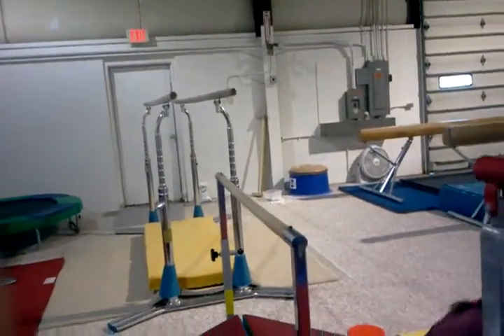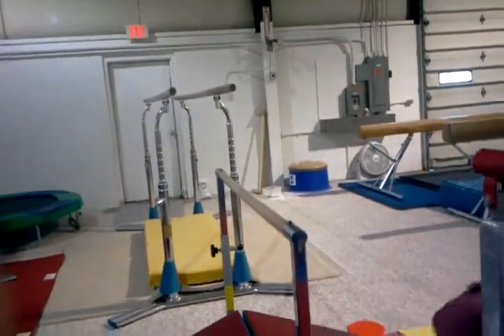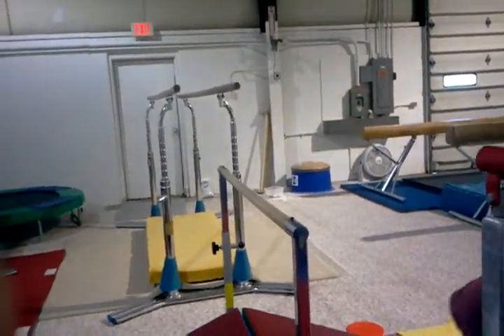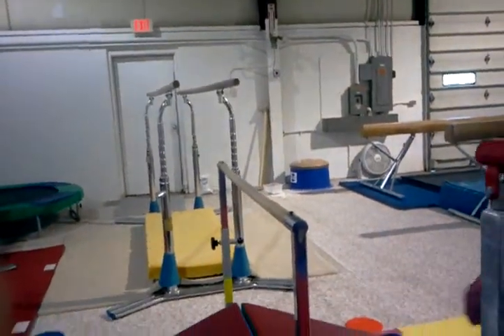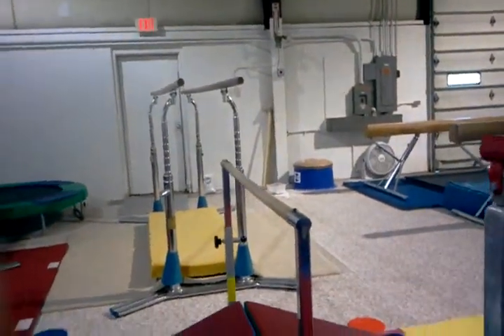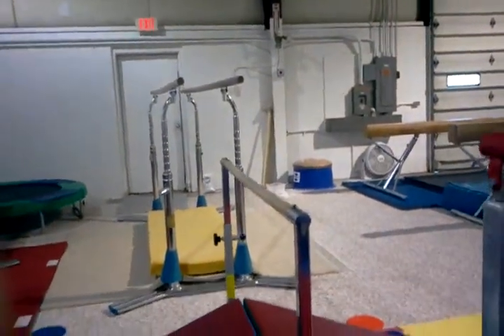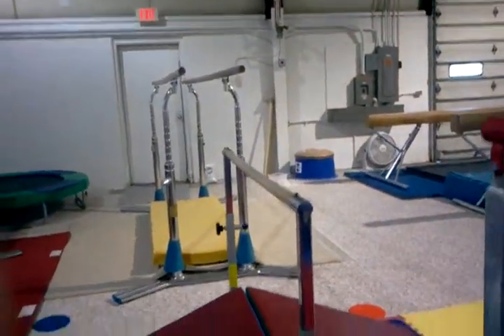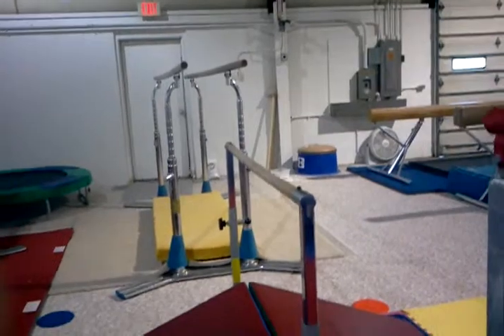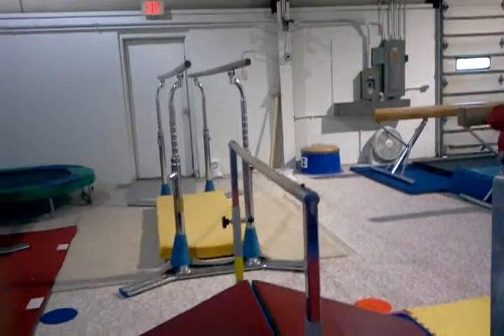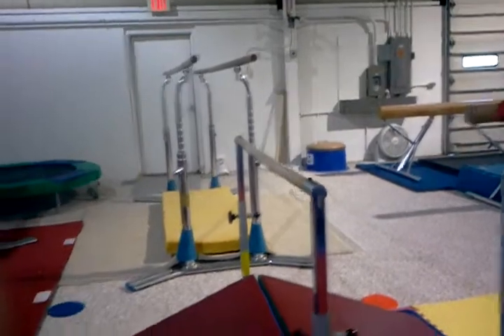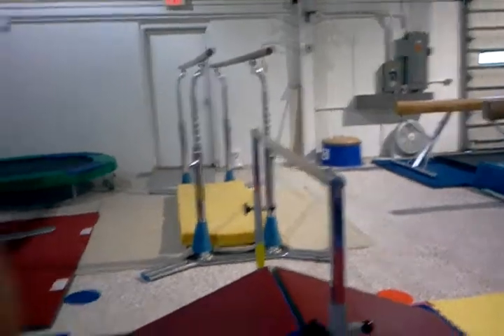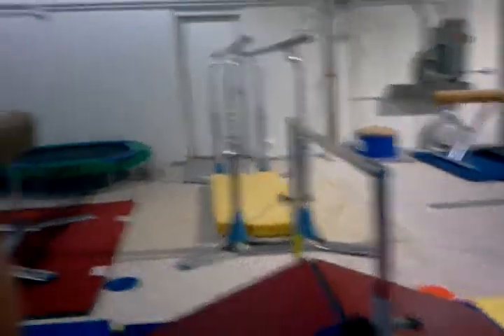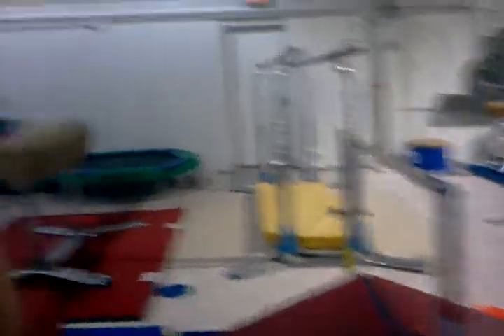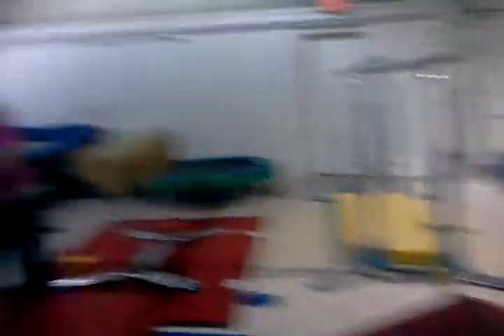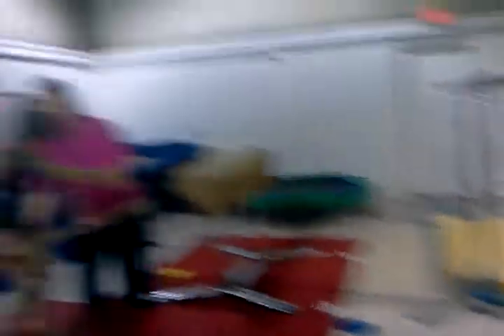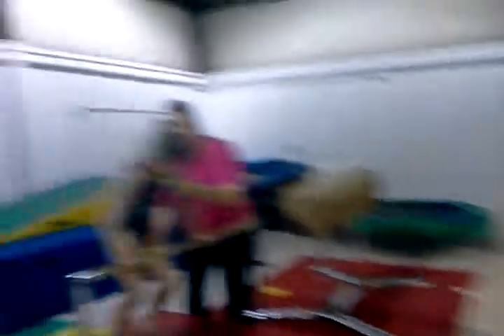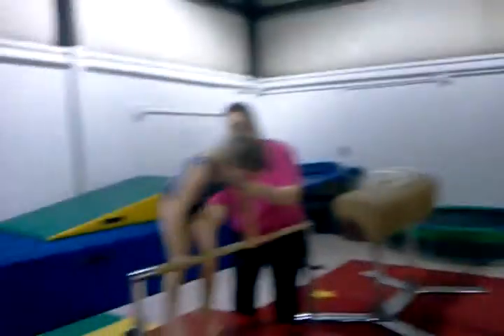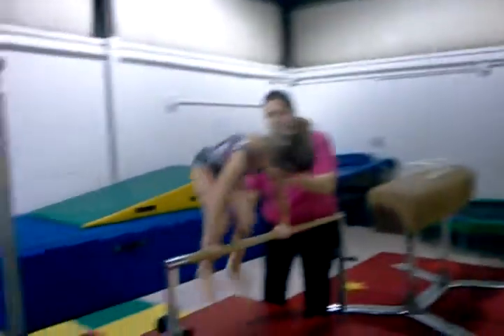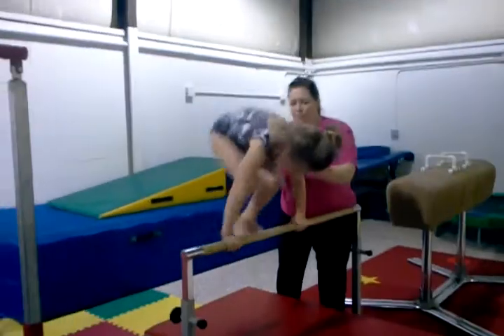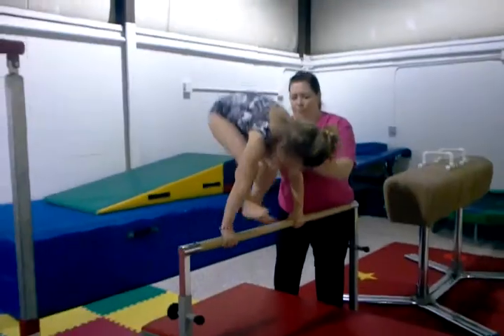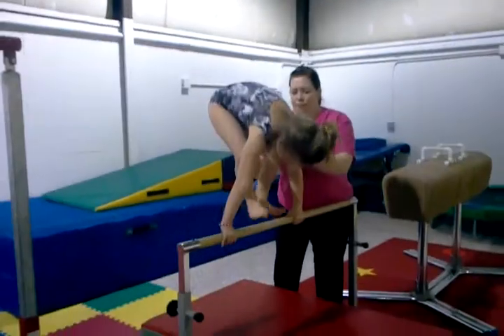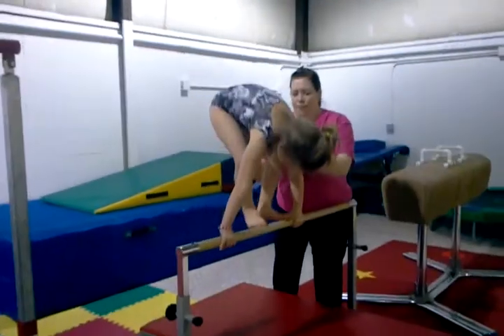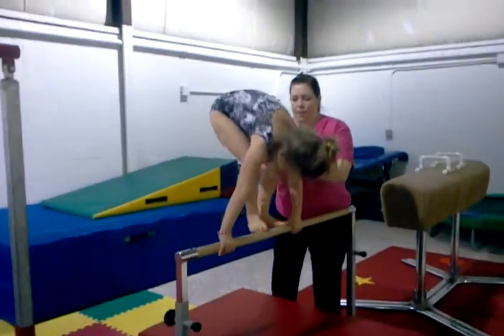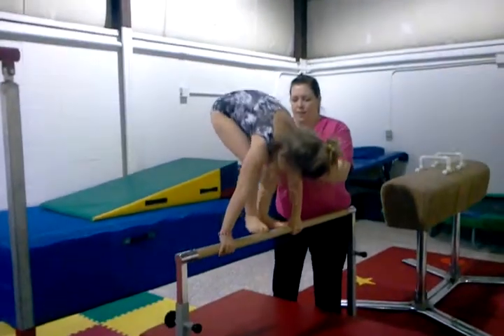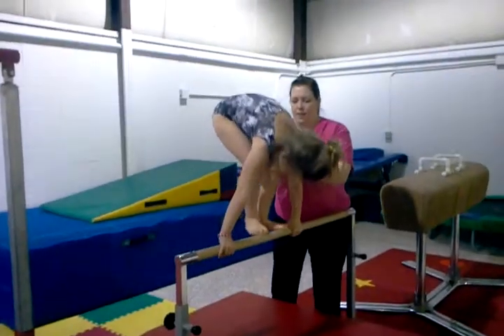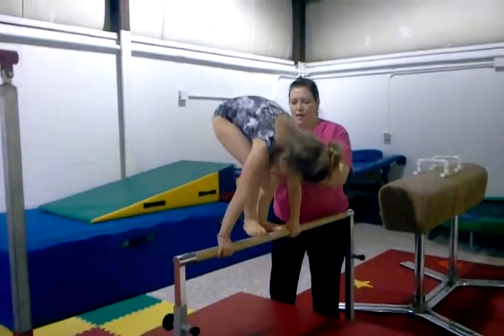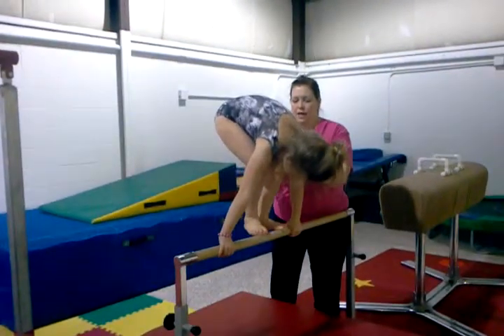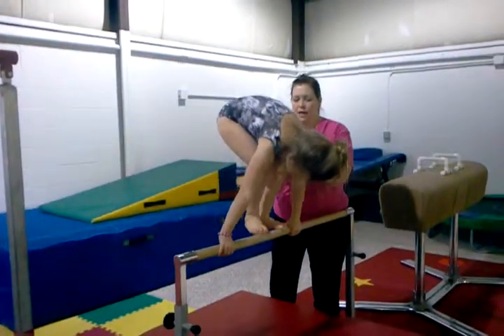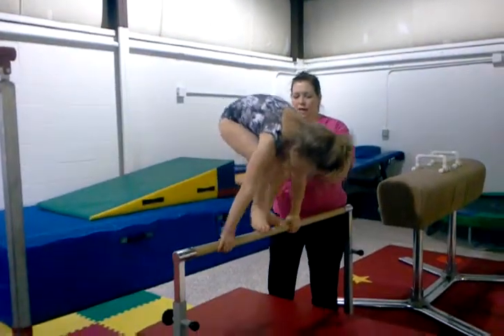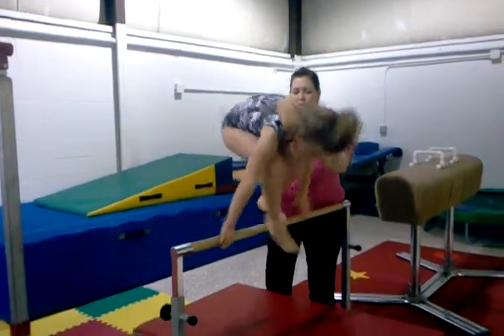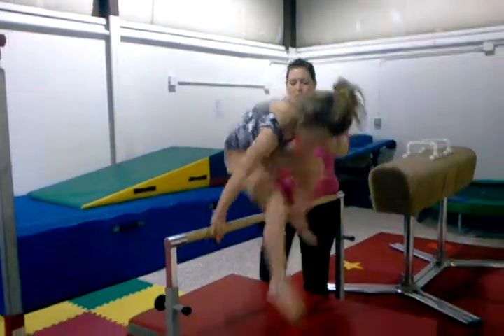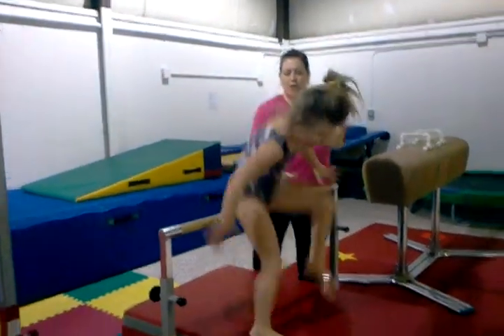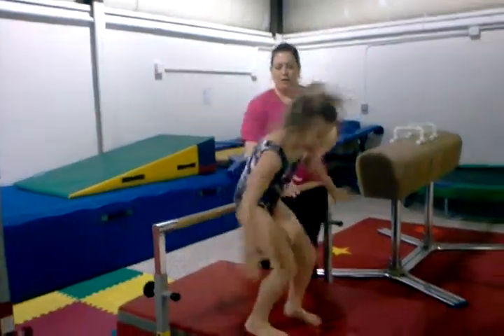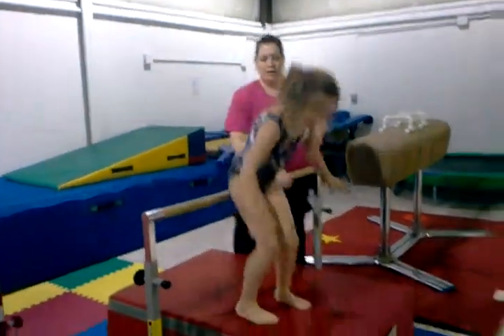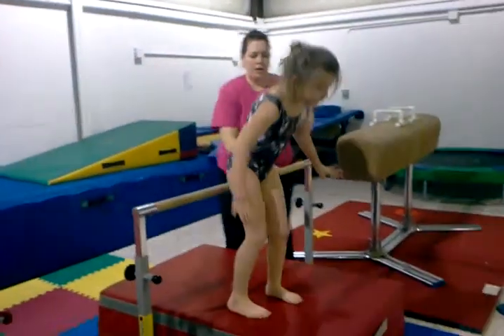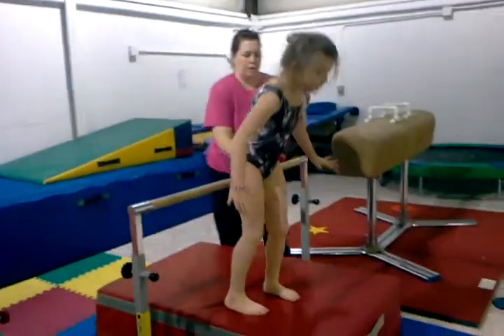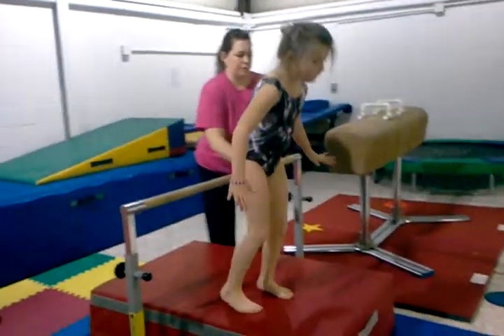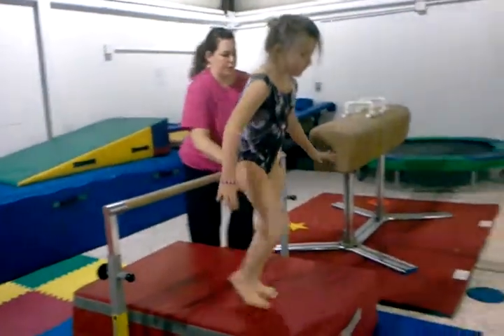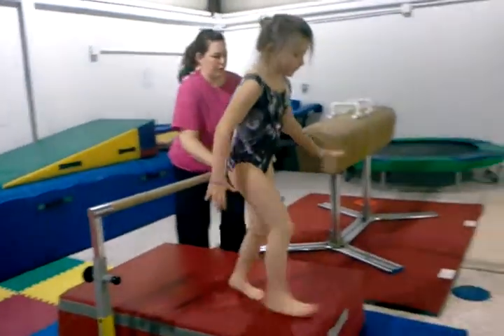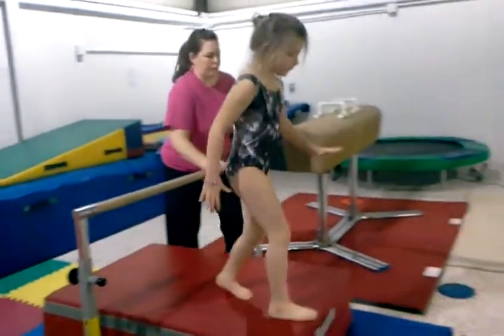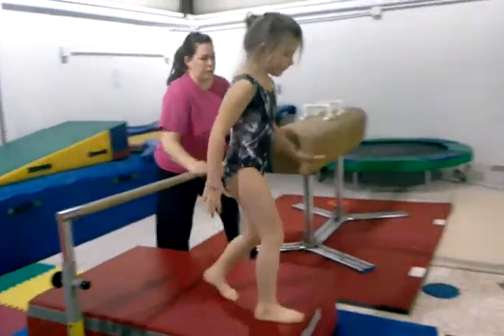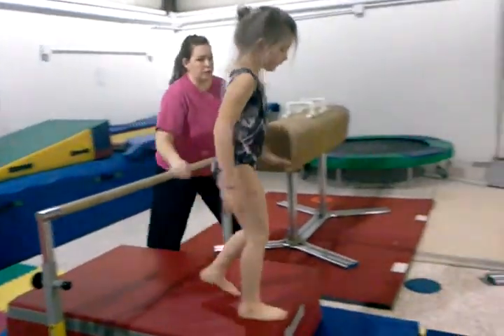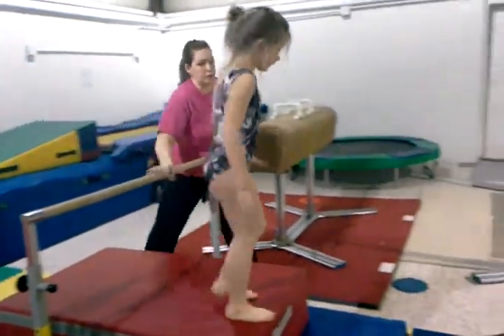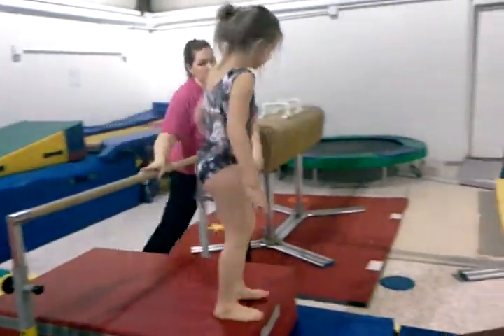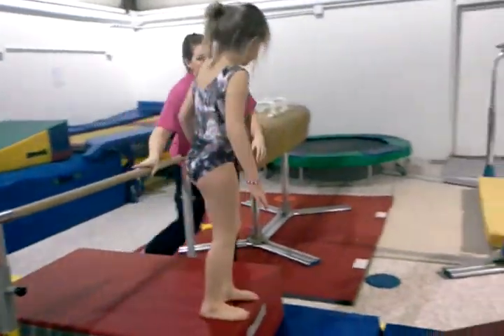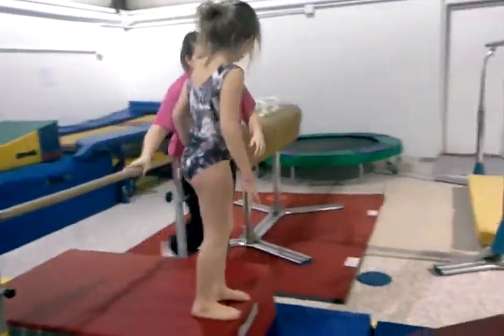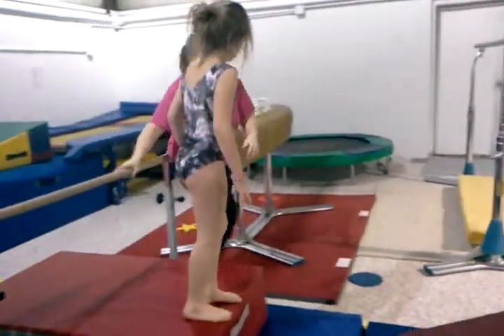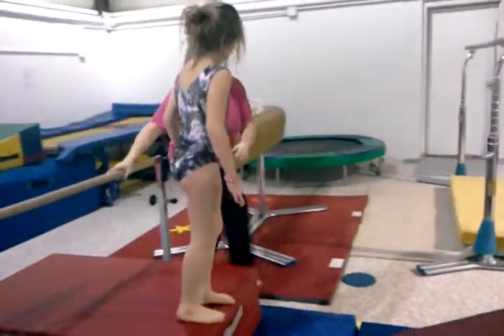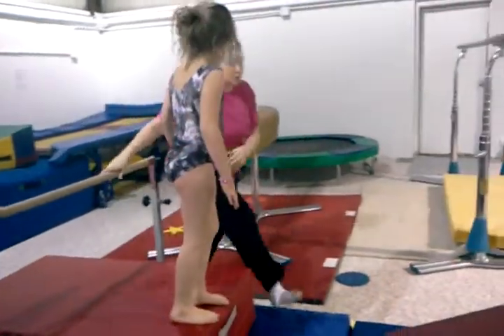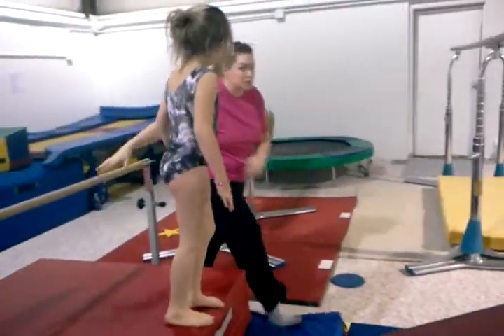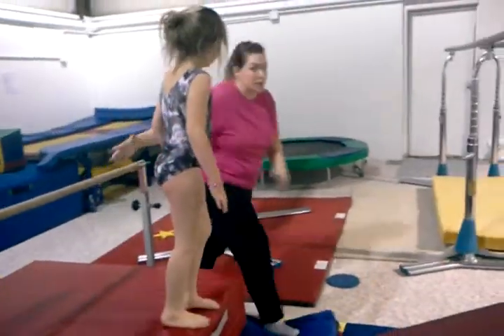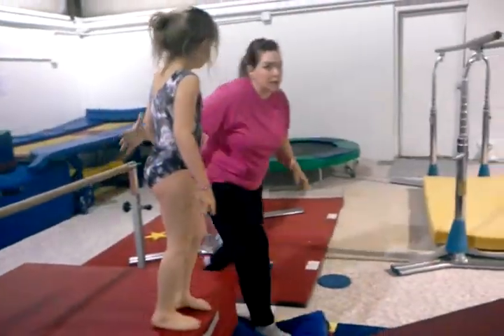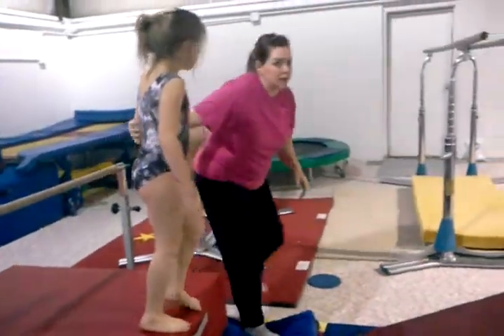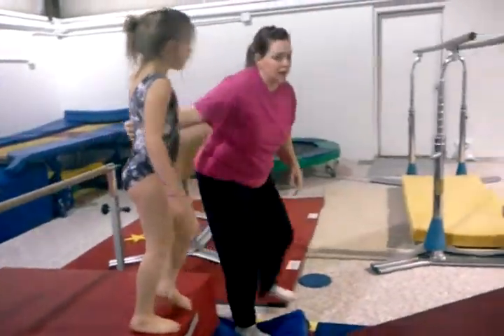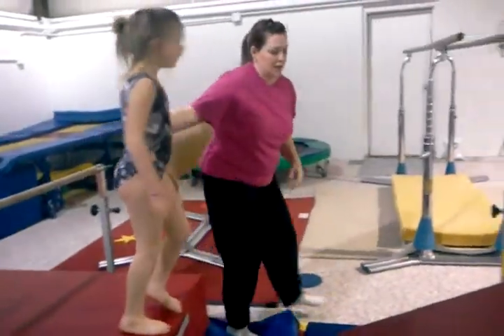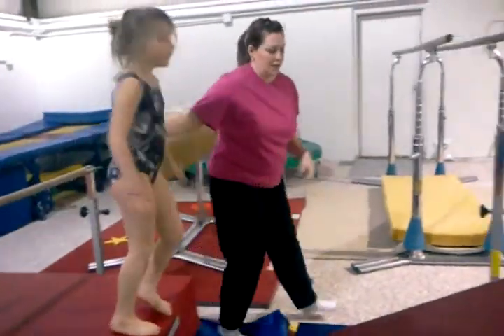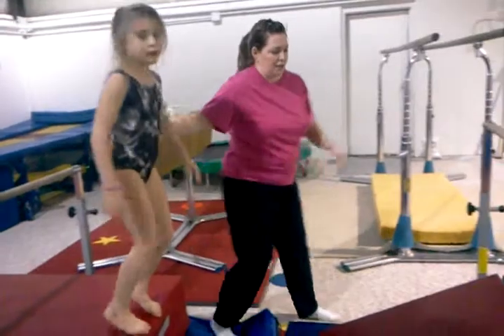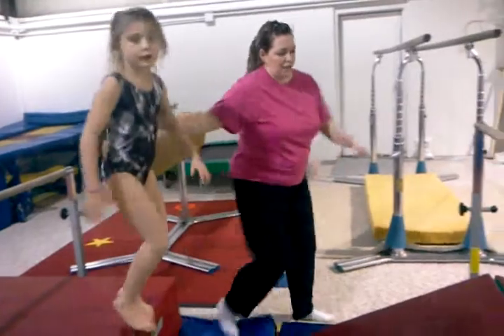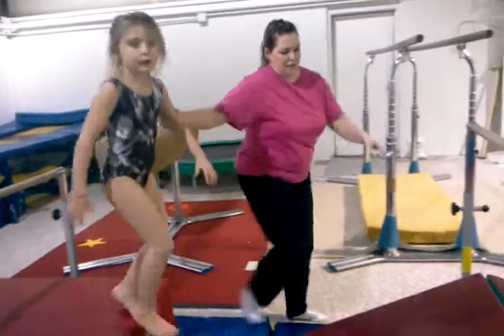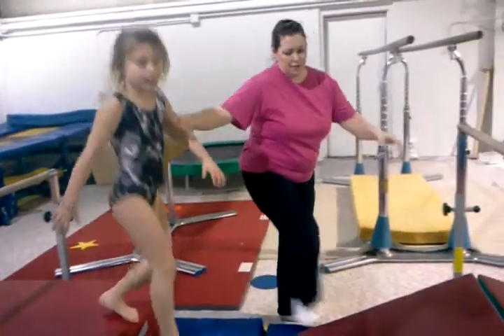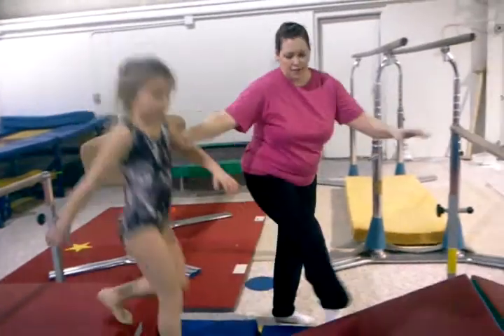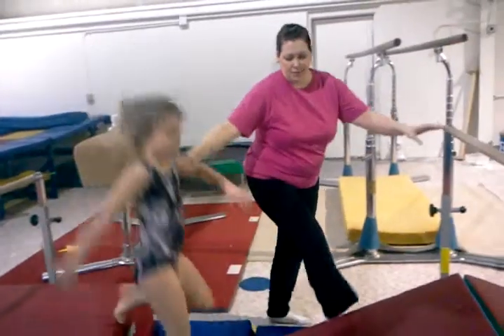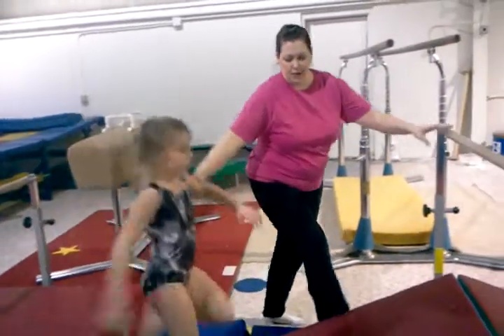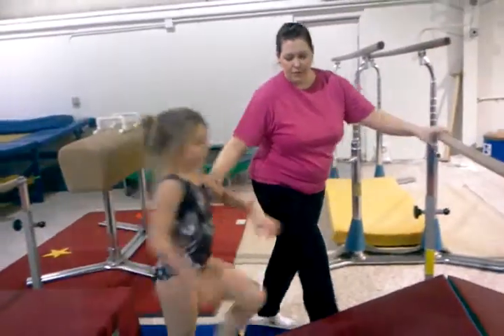Ready? Jump. And down. If you have a free score, step down.